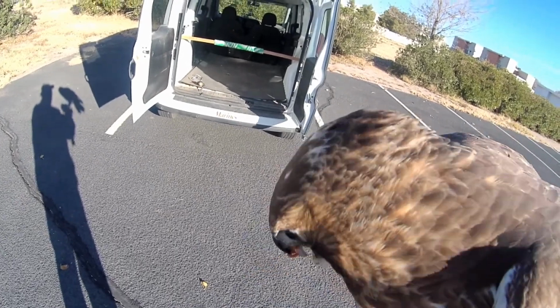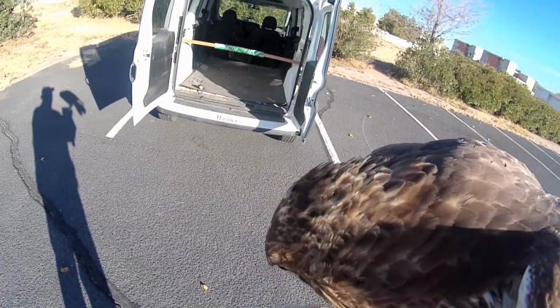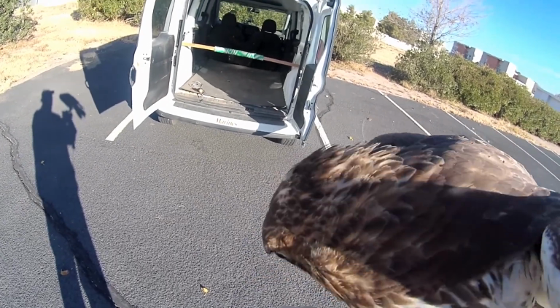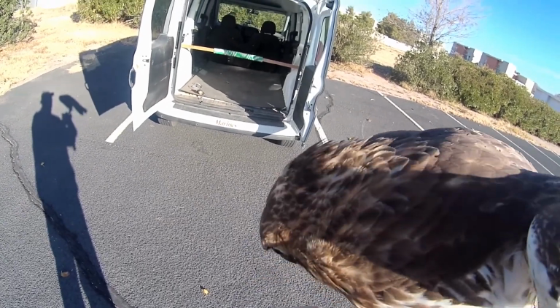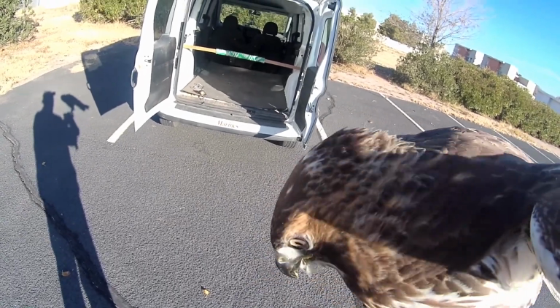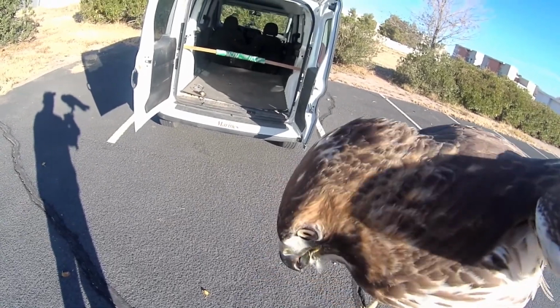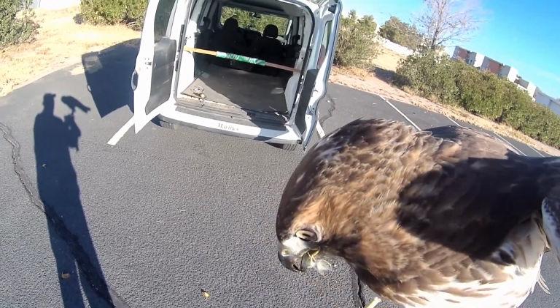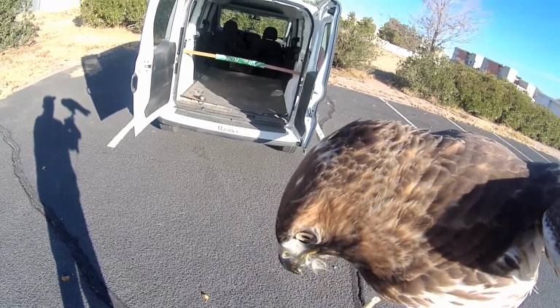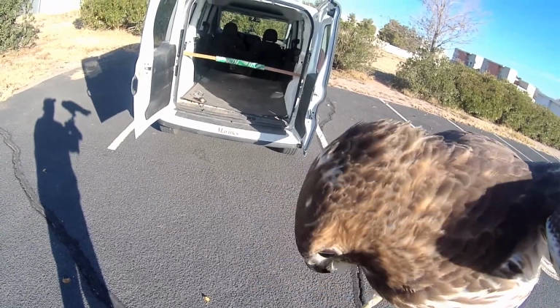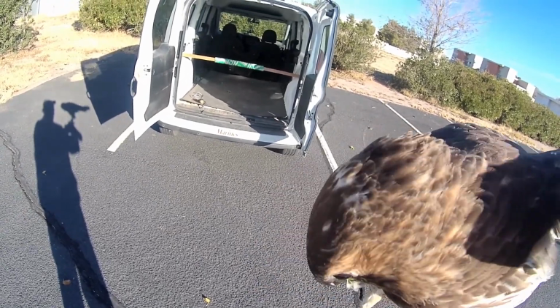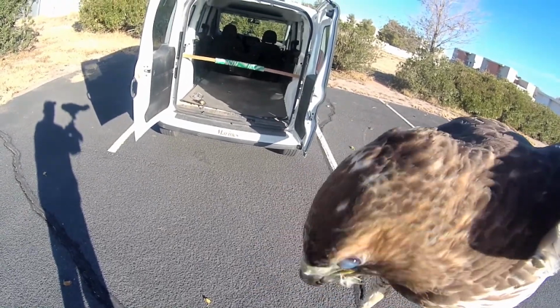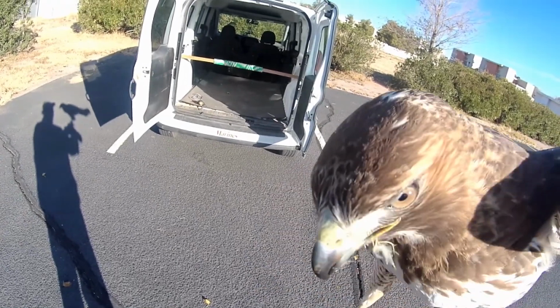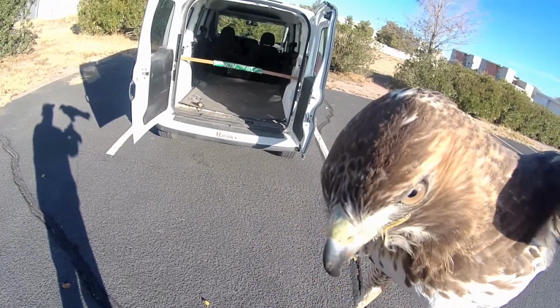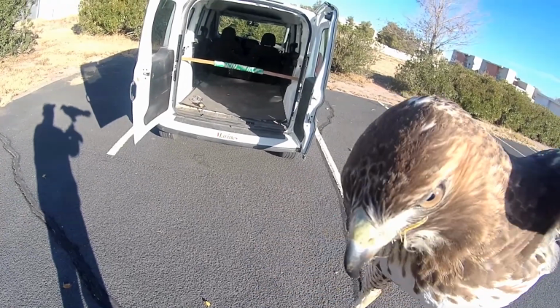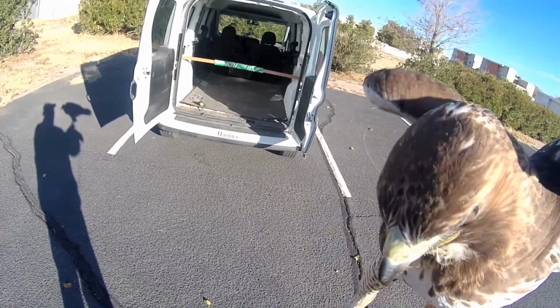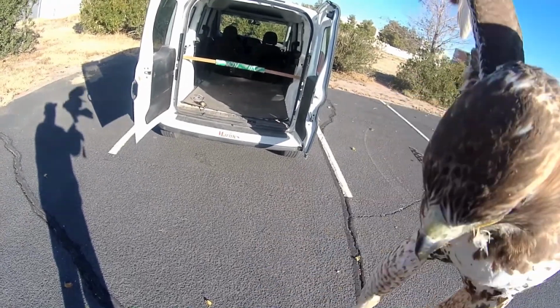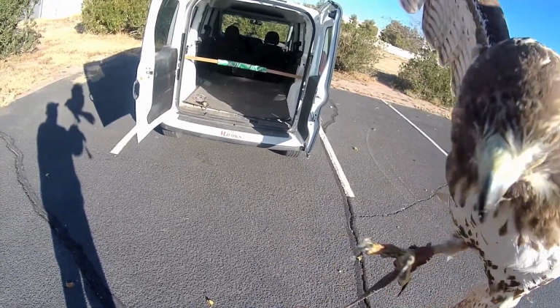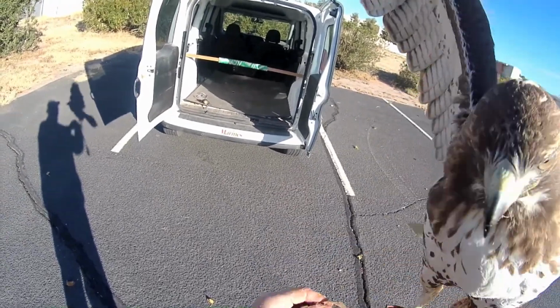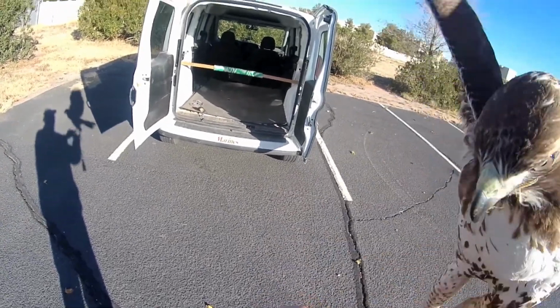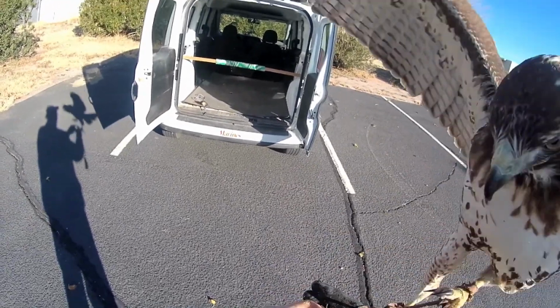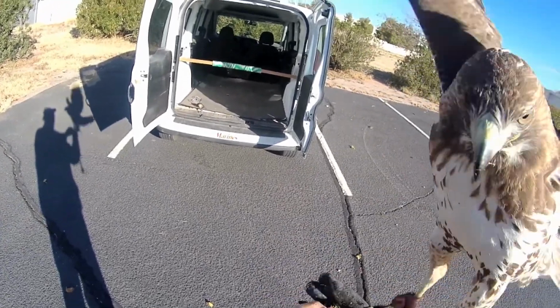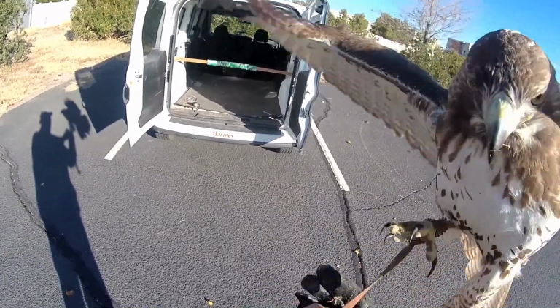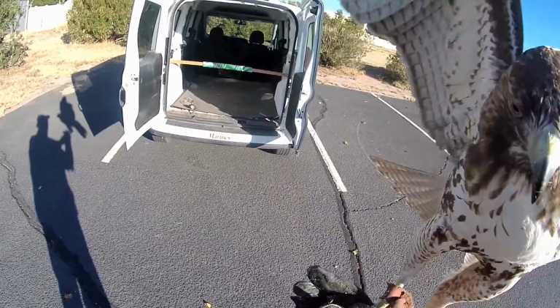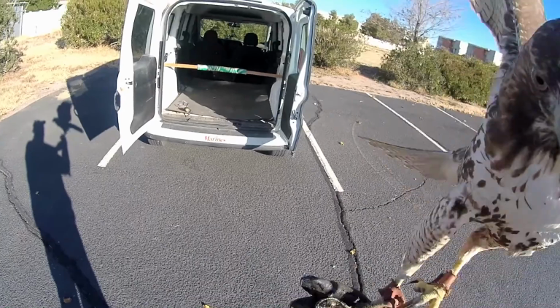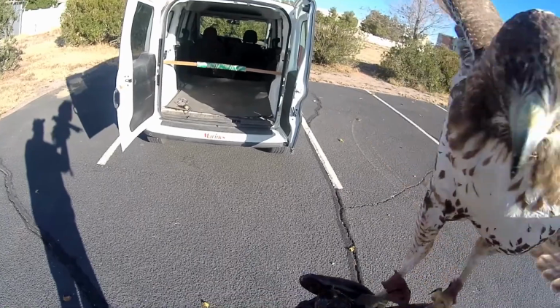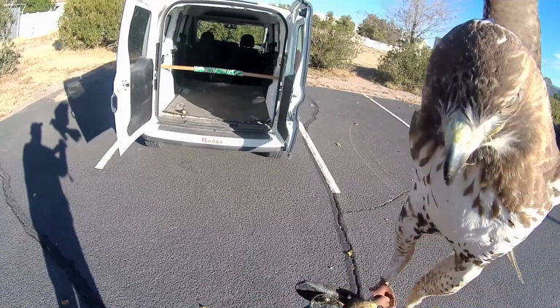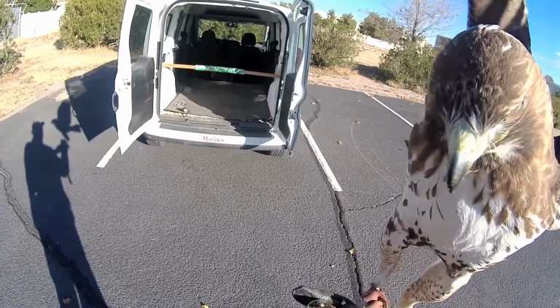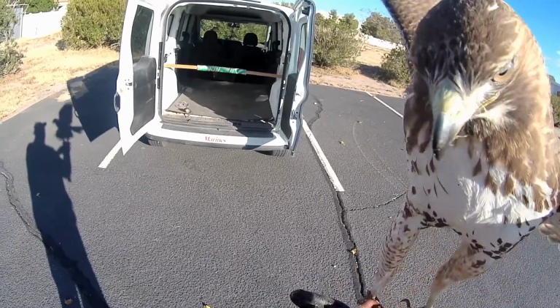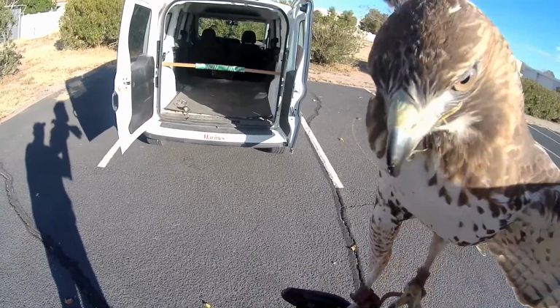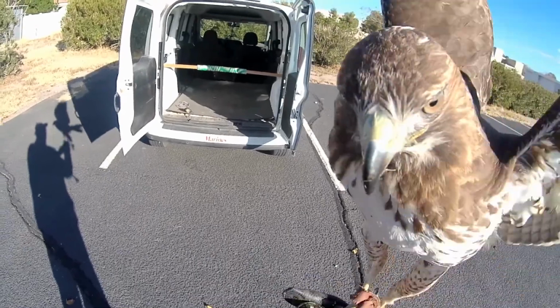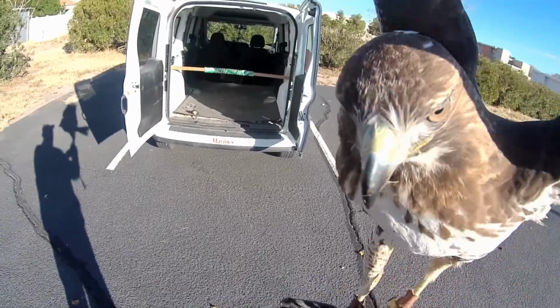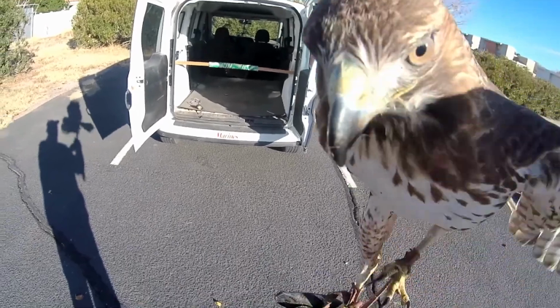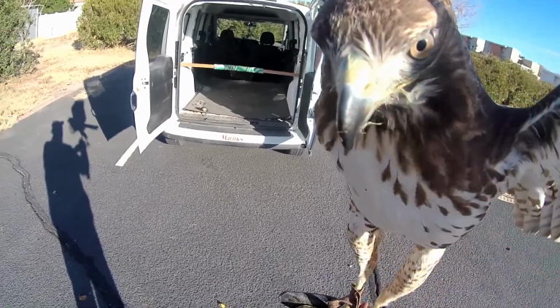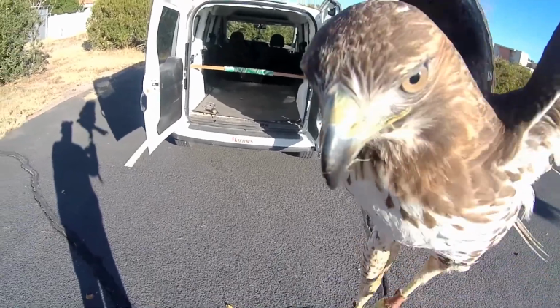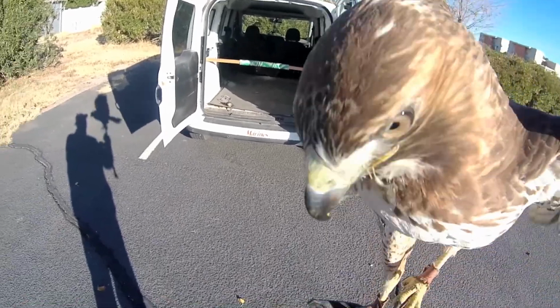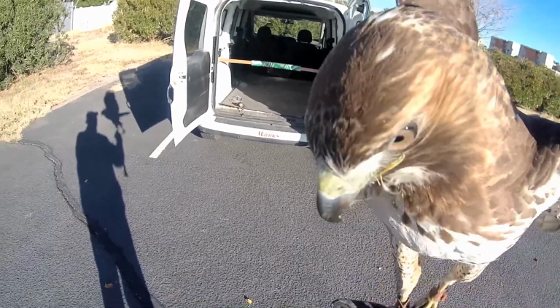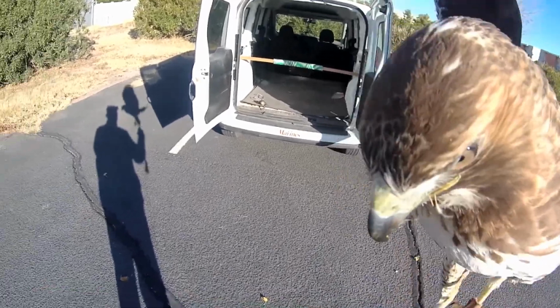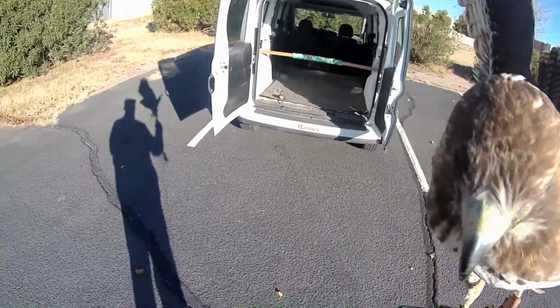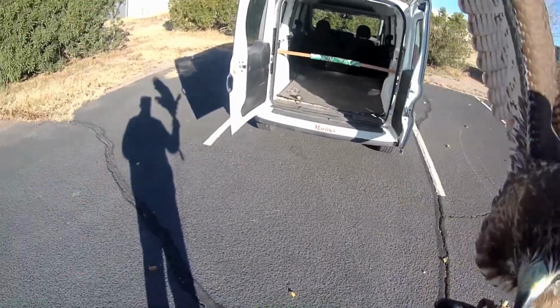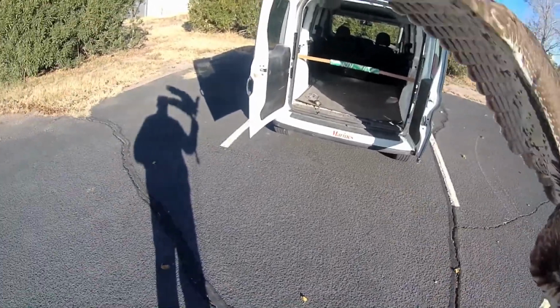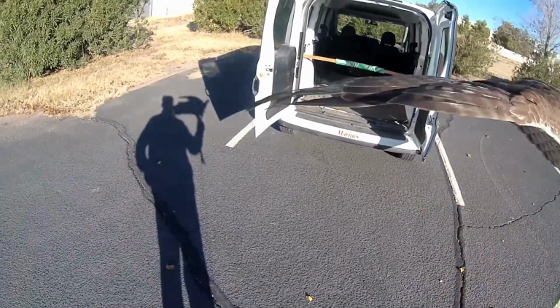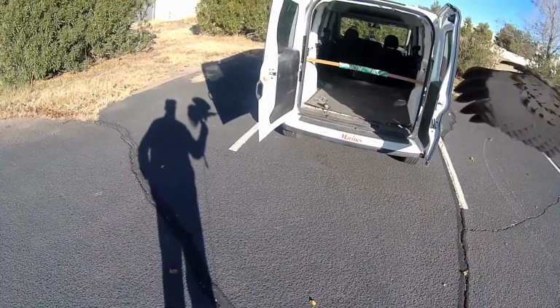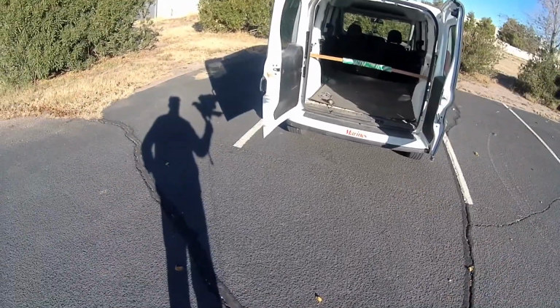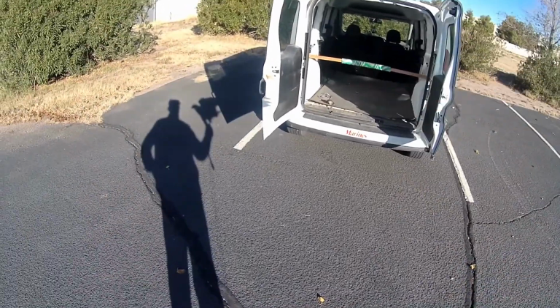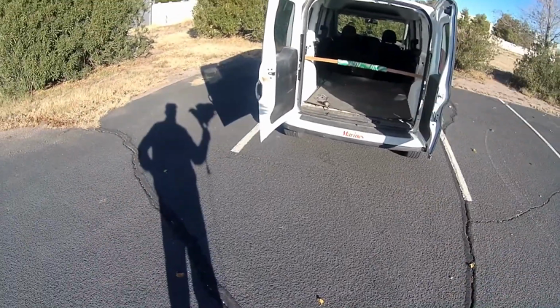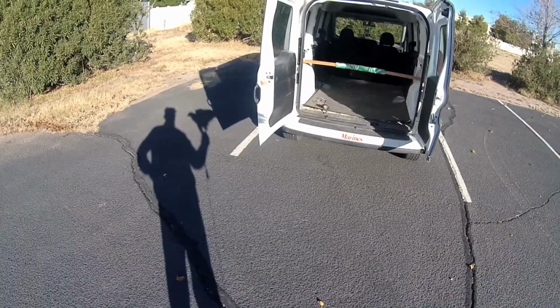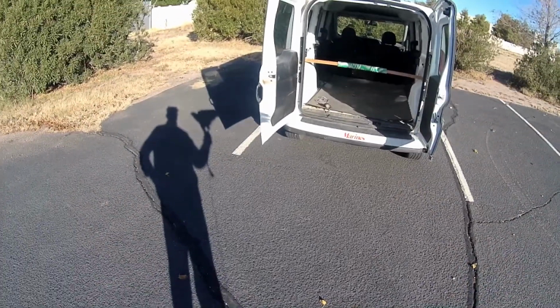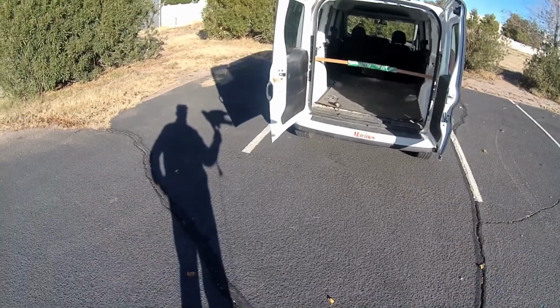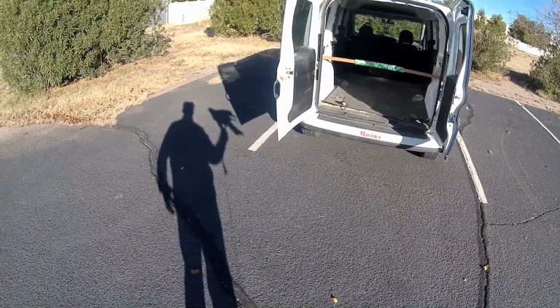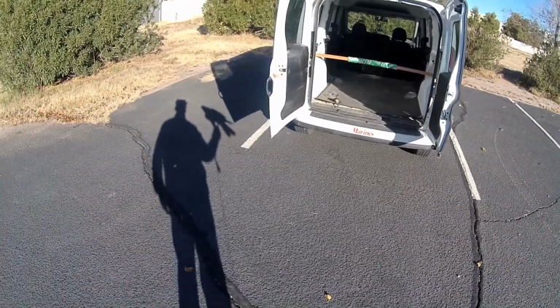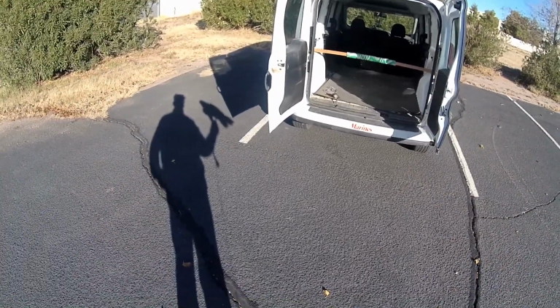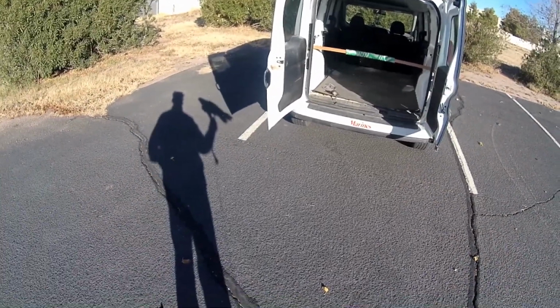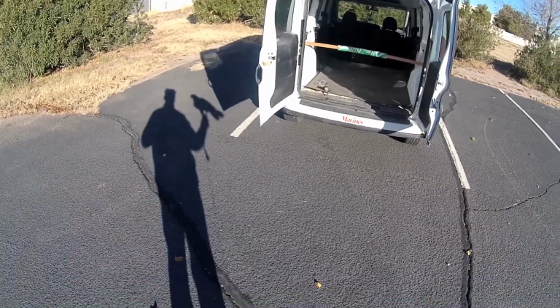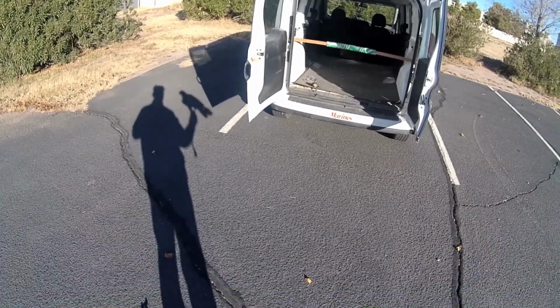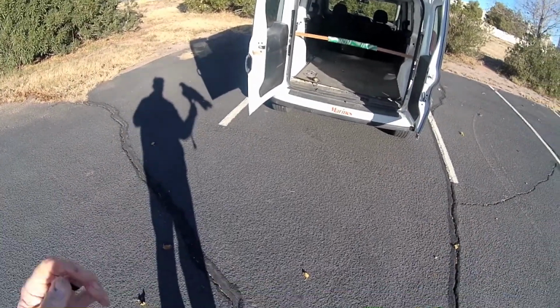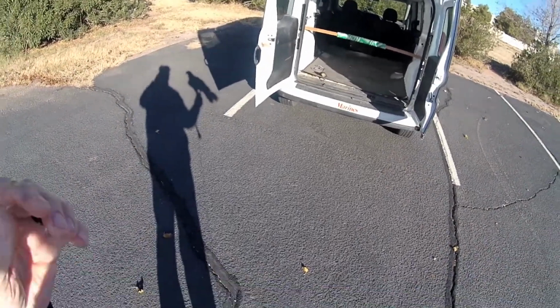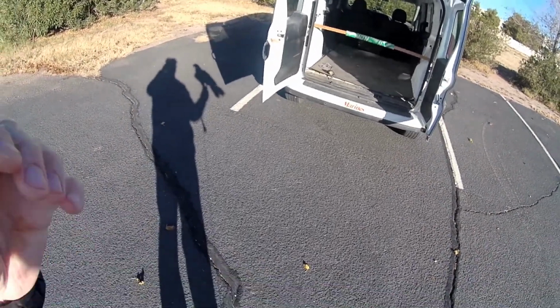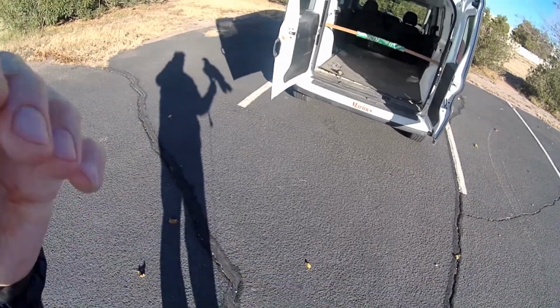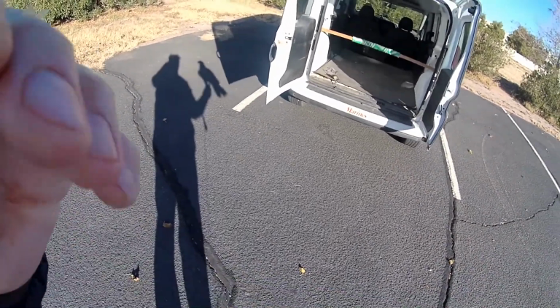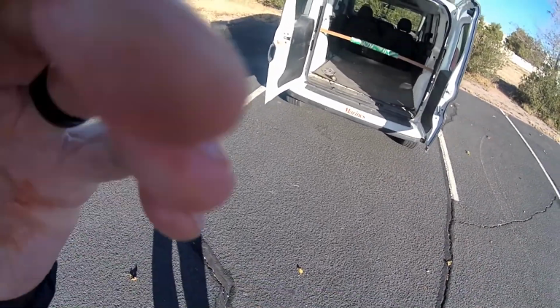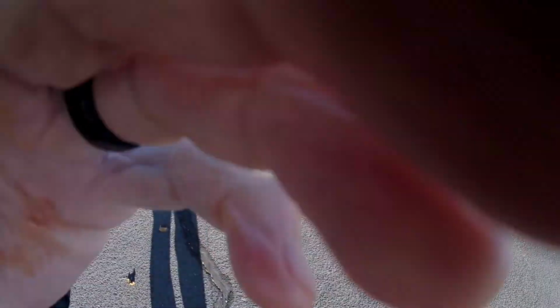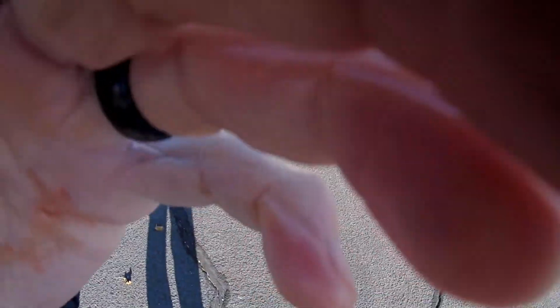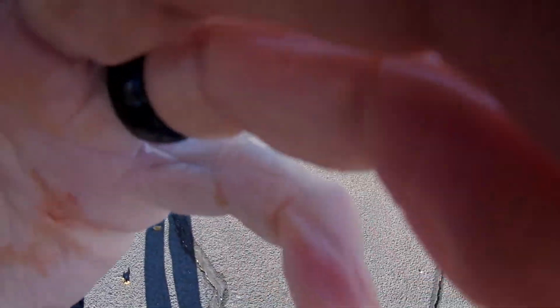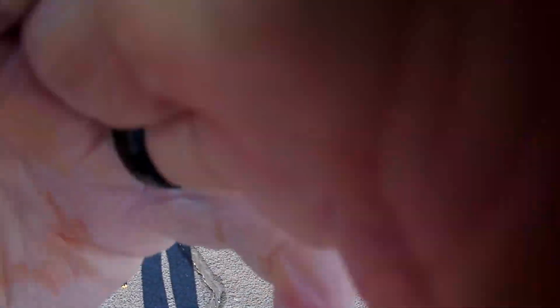Come on around here, come on, there you go. Let me turn this off — see you later folks.